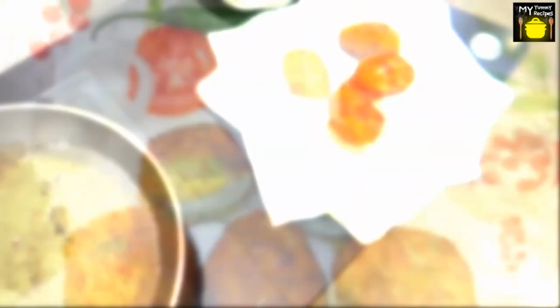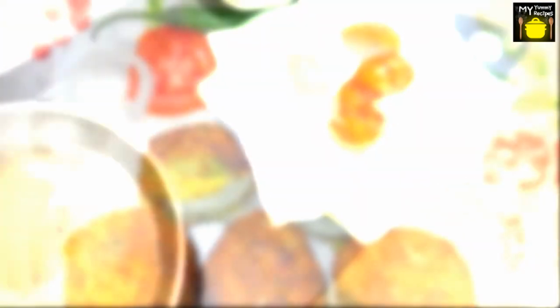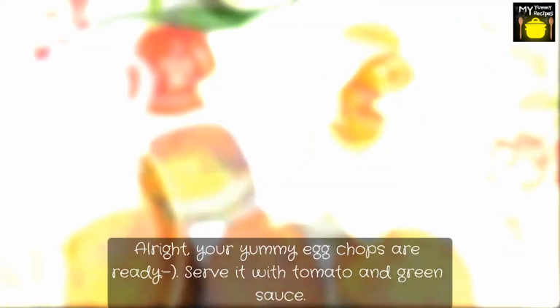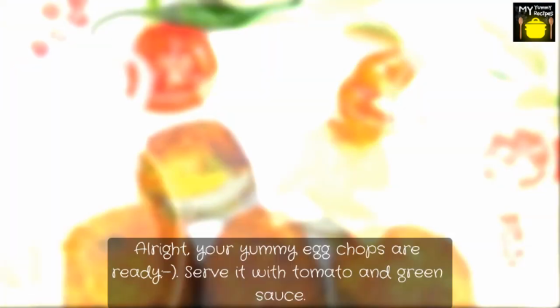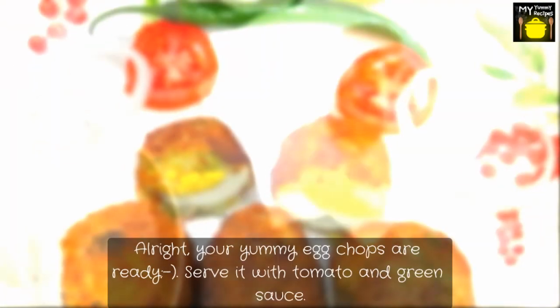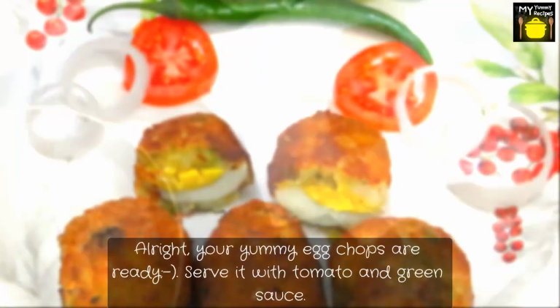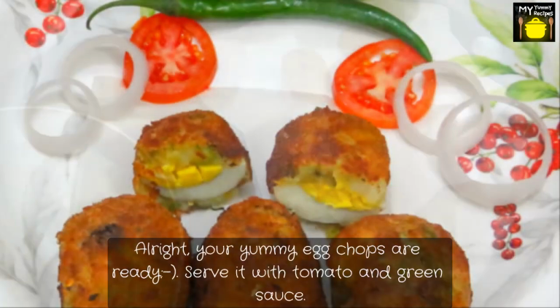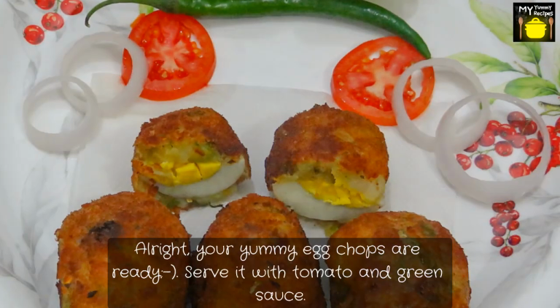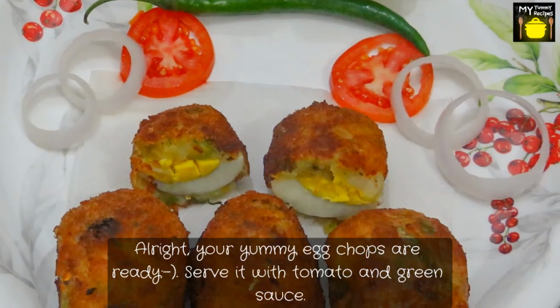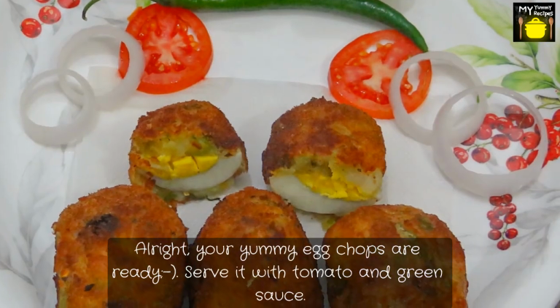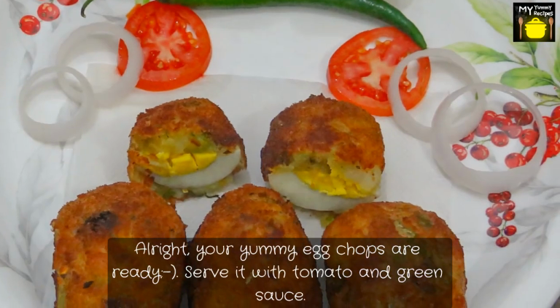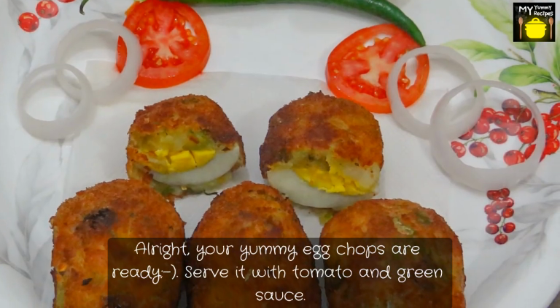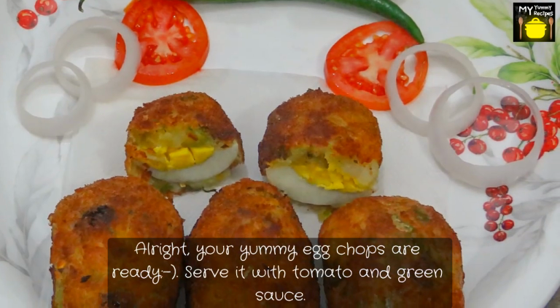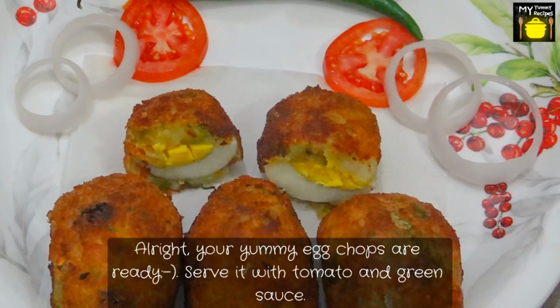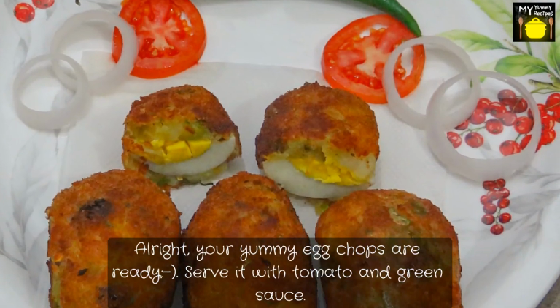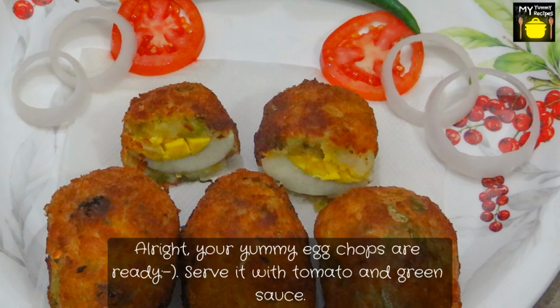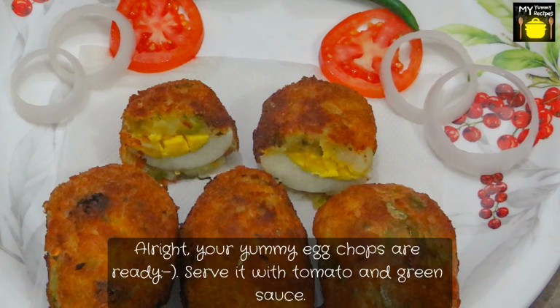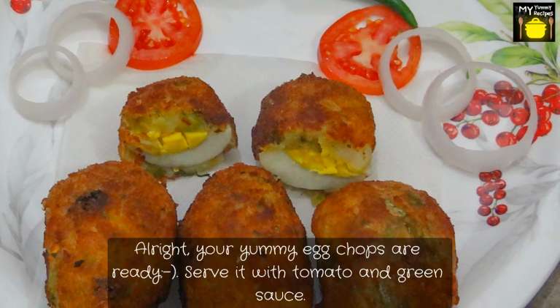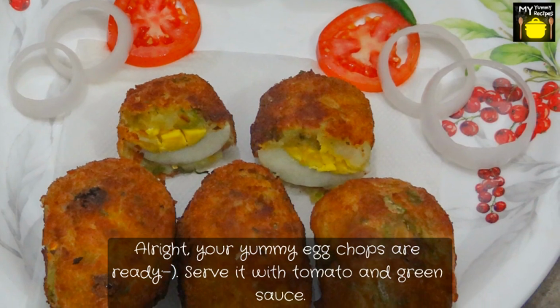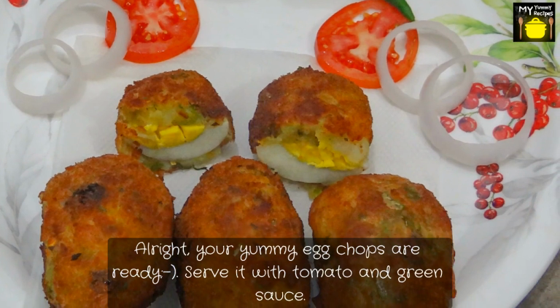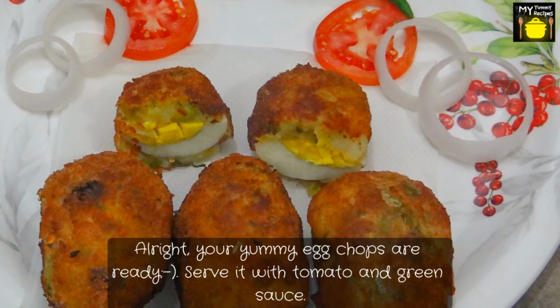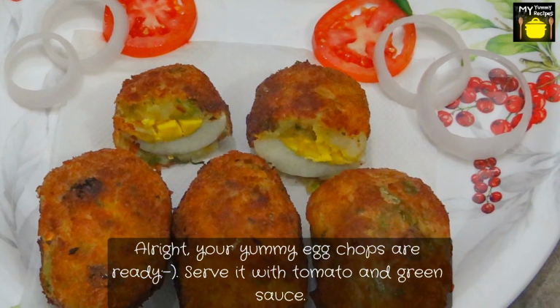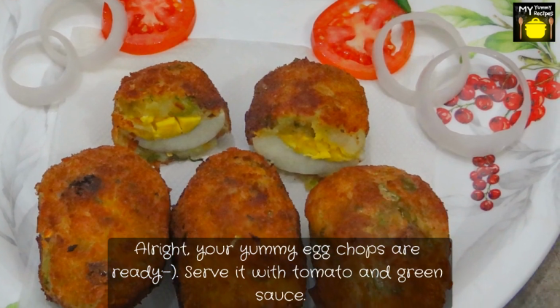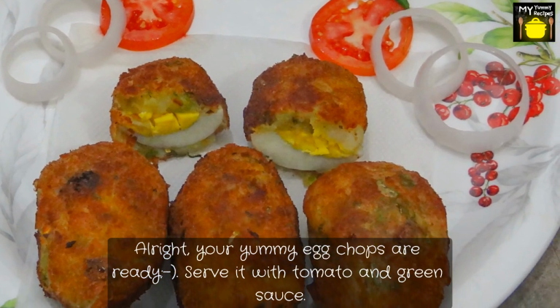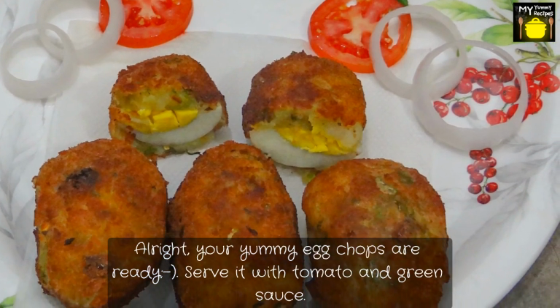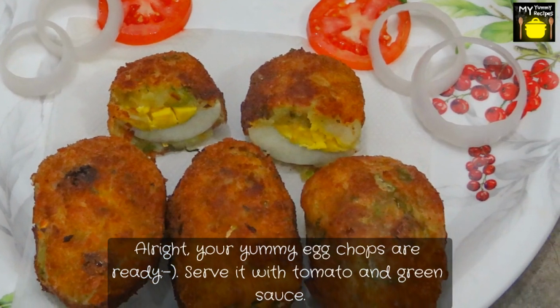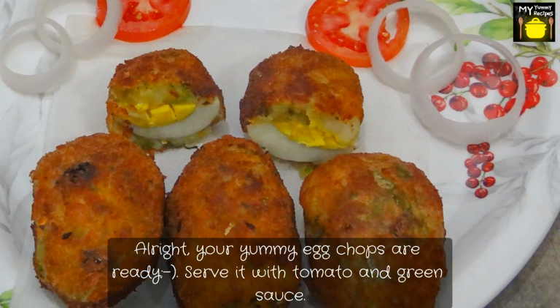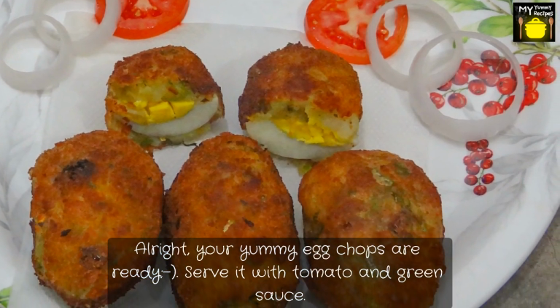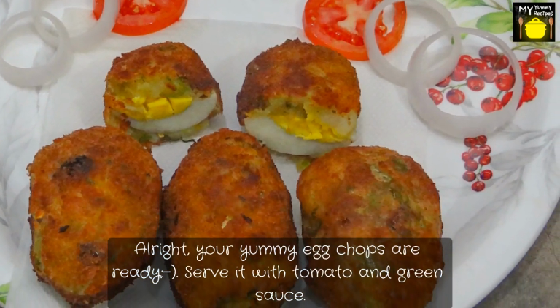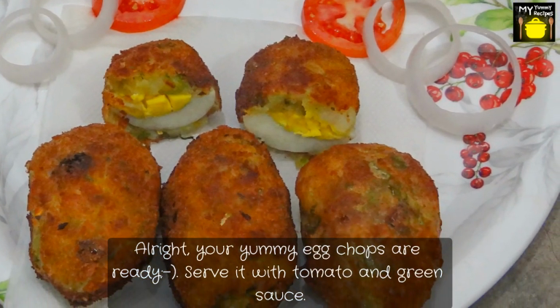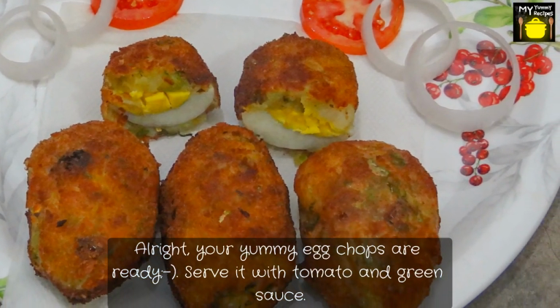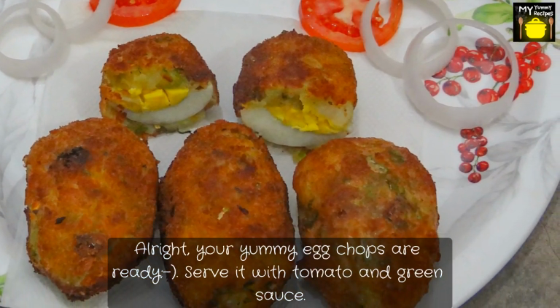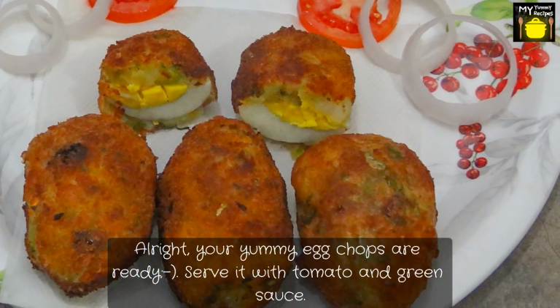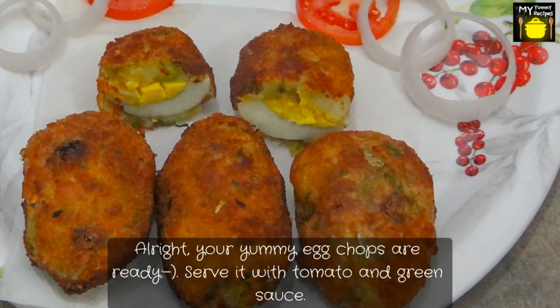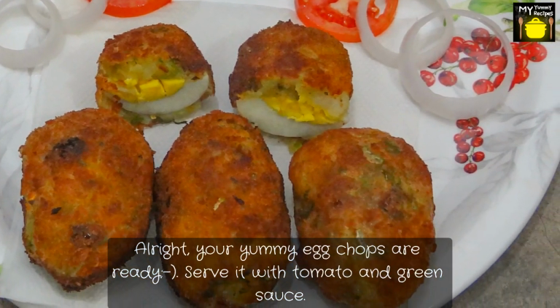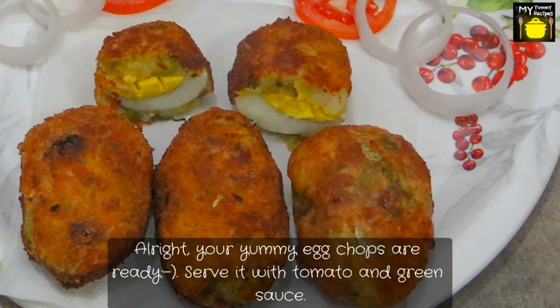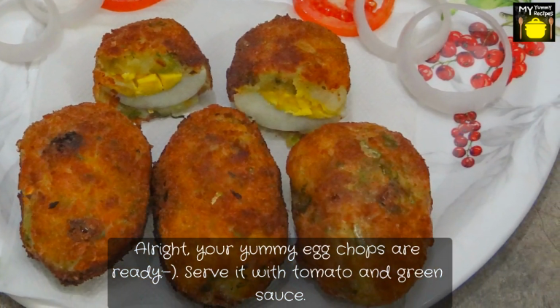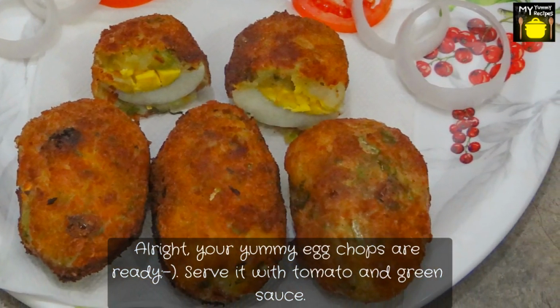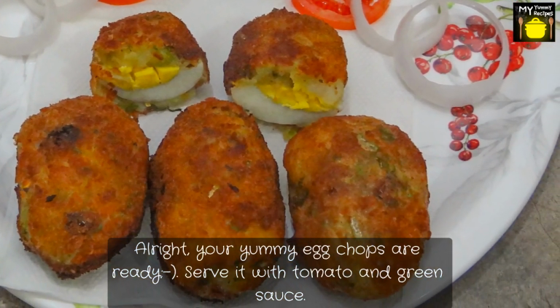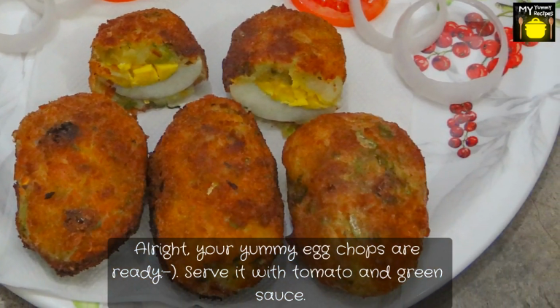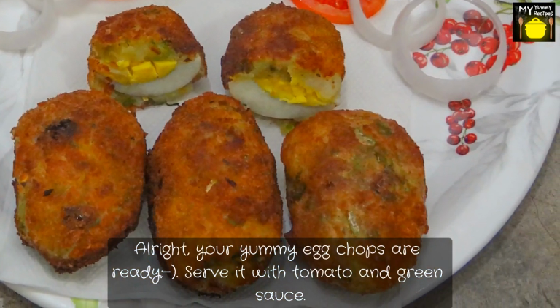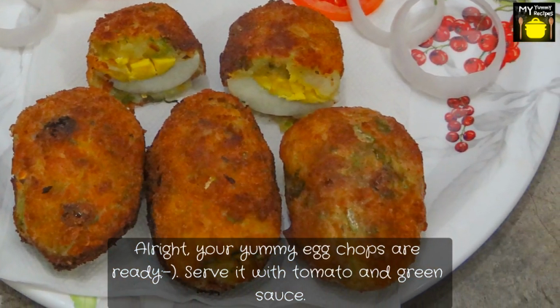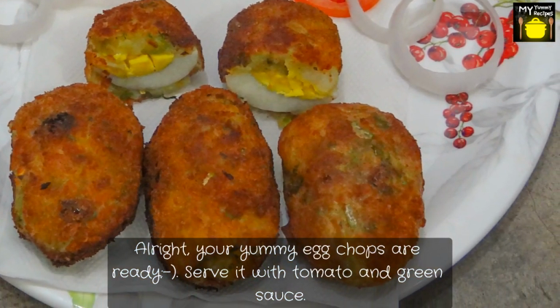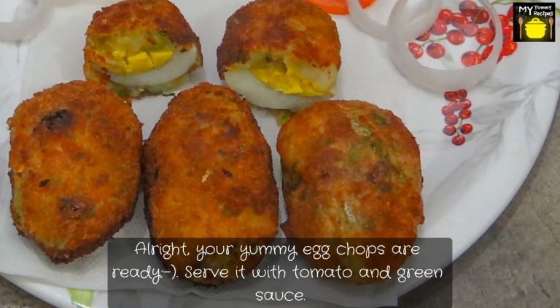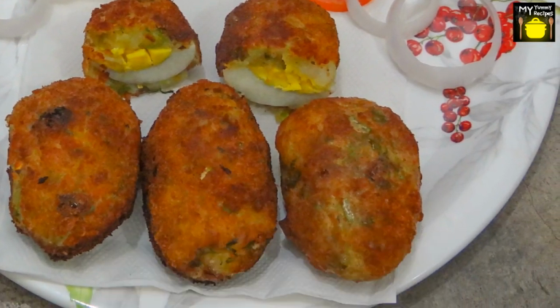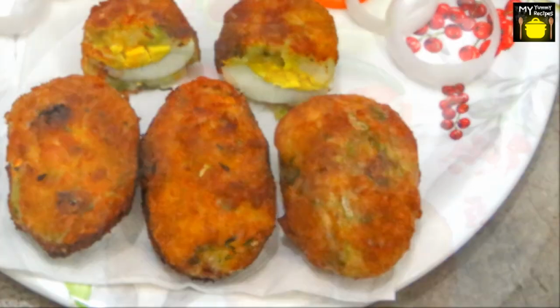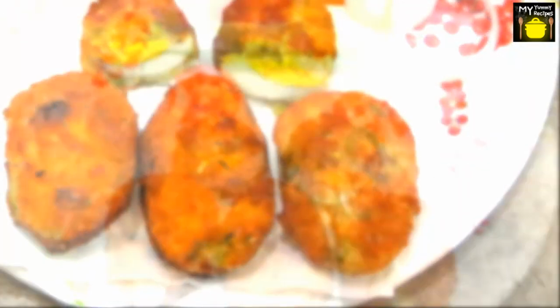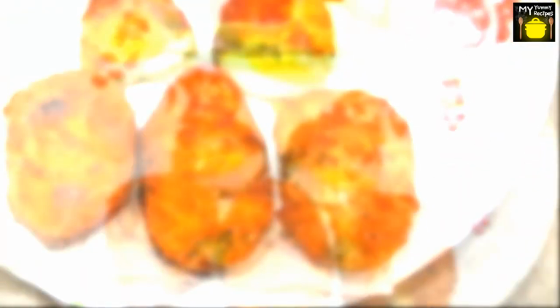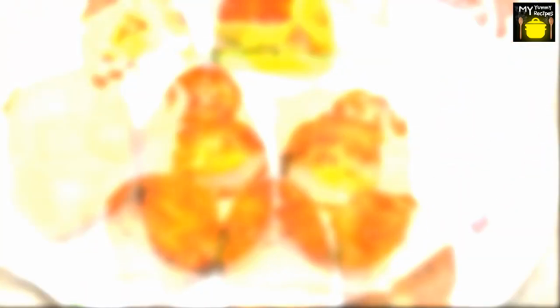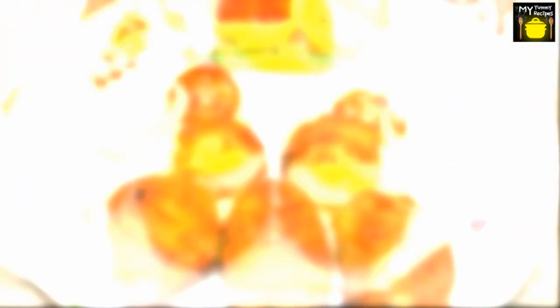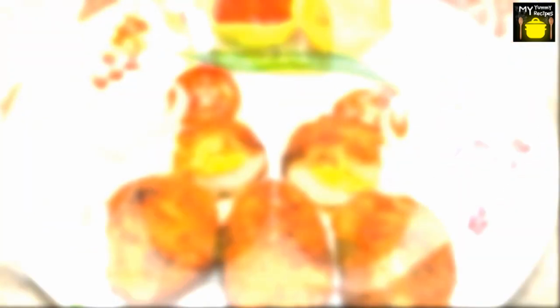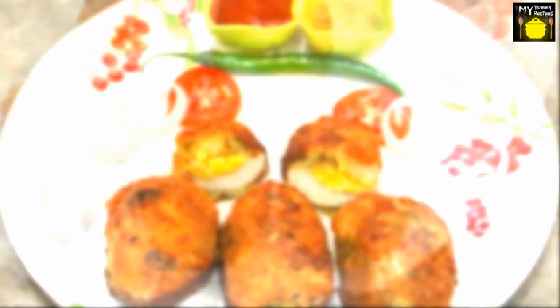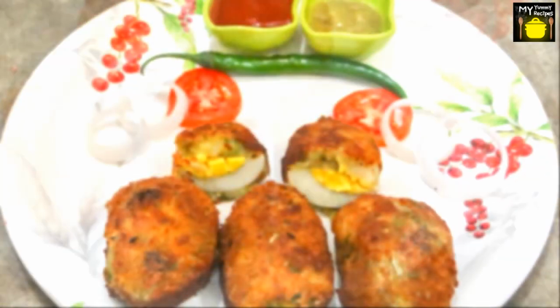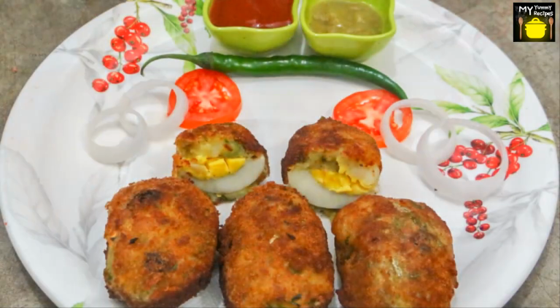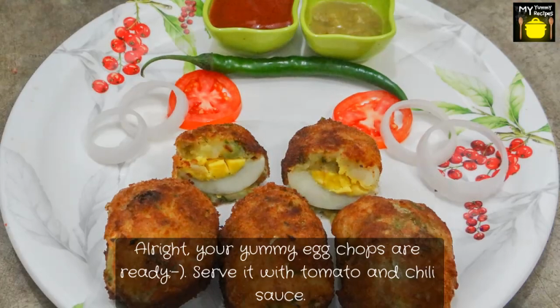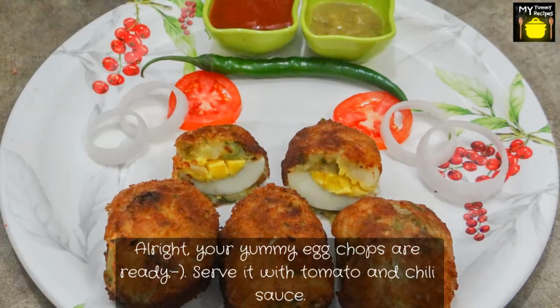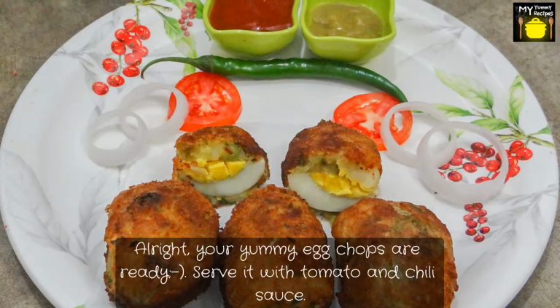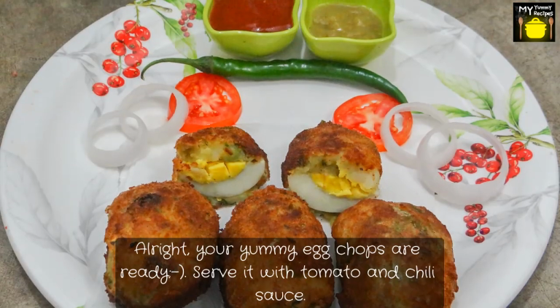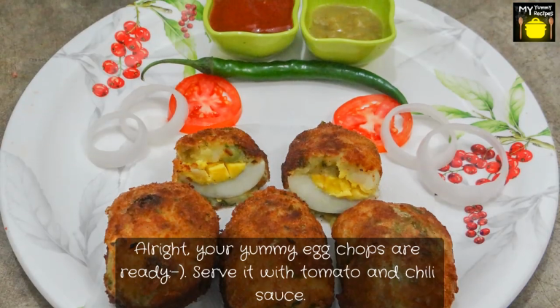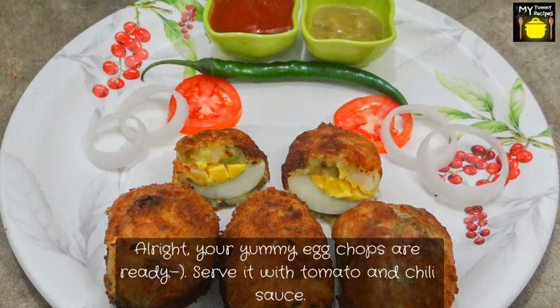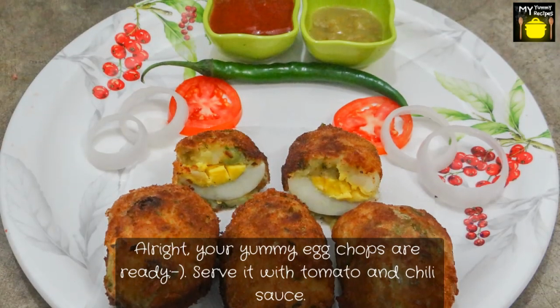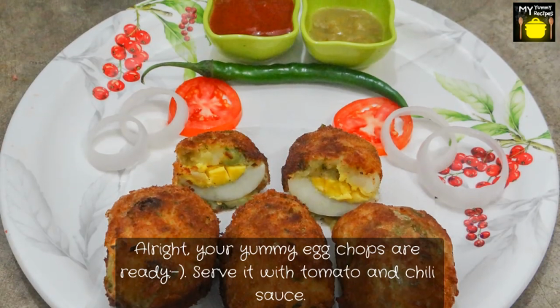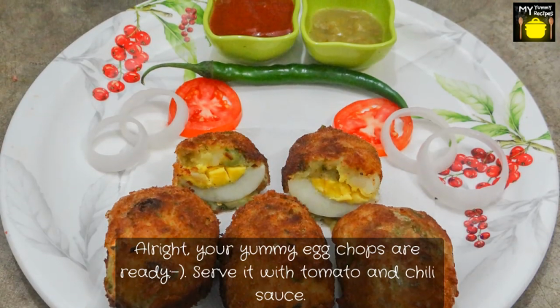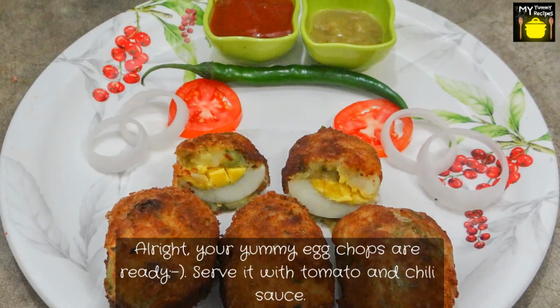Alright, your yummy egg chops are ready and you can serve them with tomato or chilli sauce.